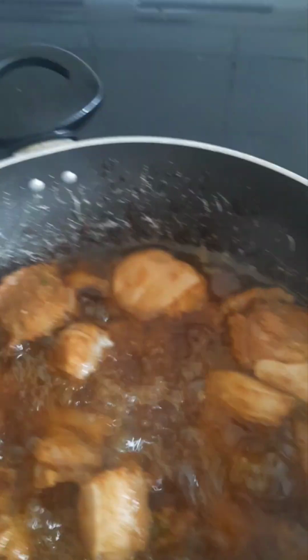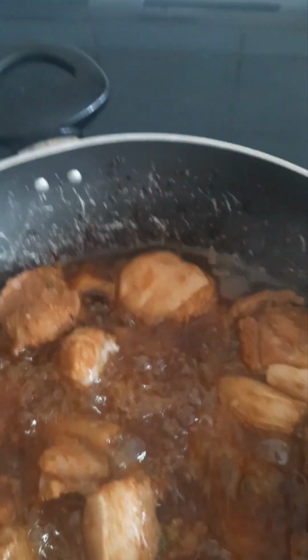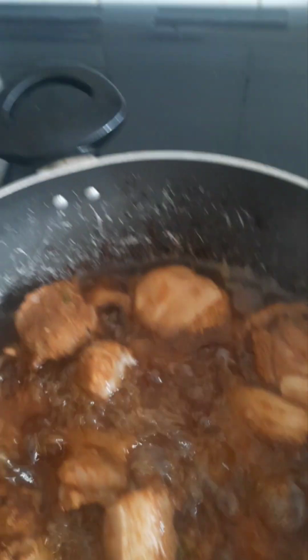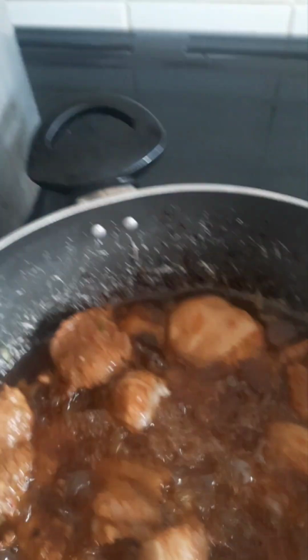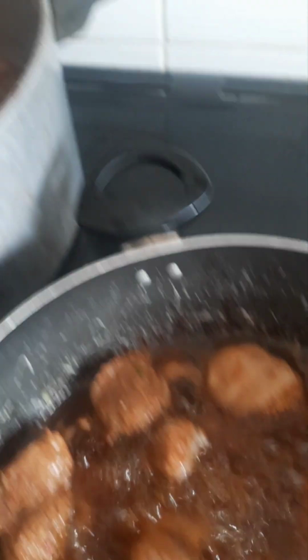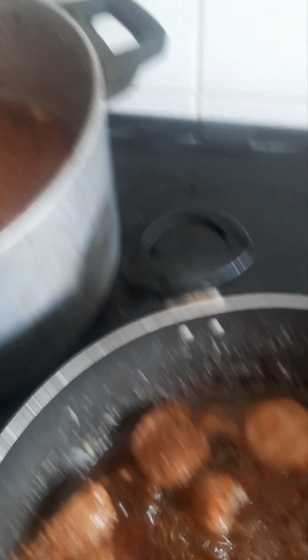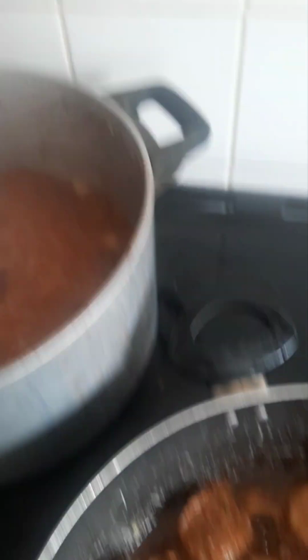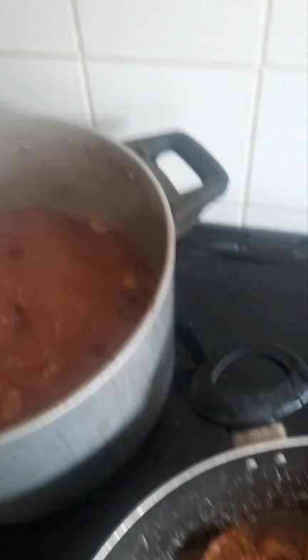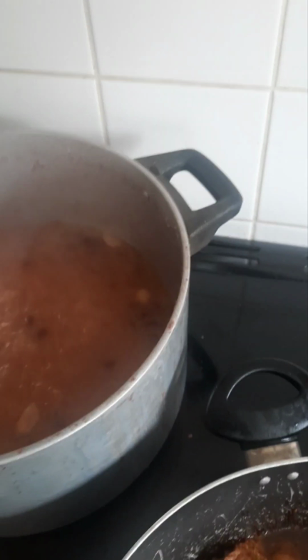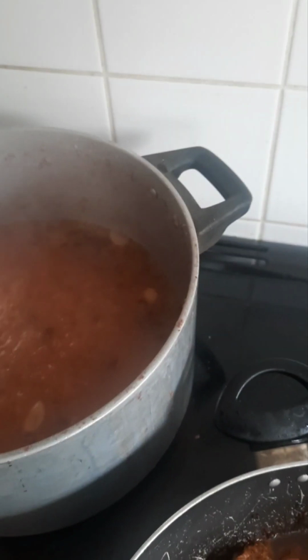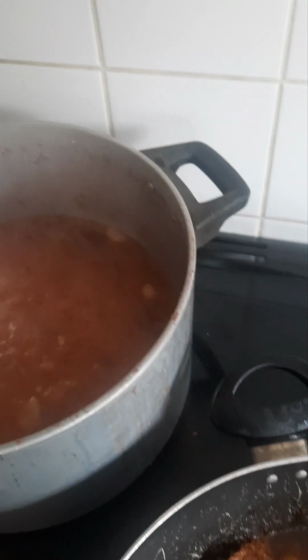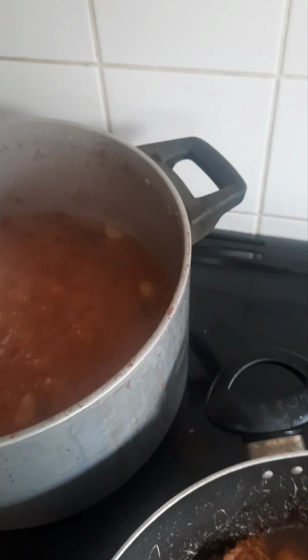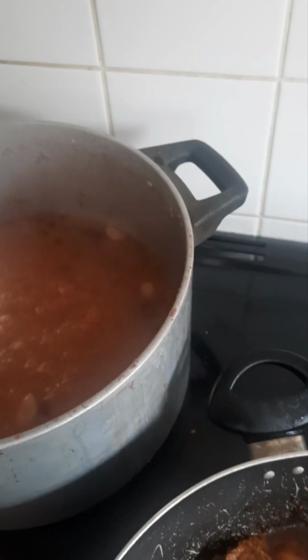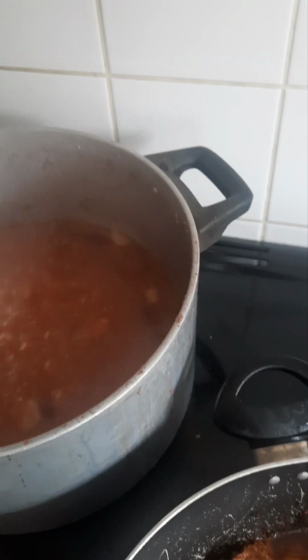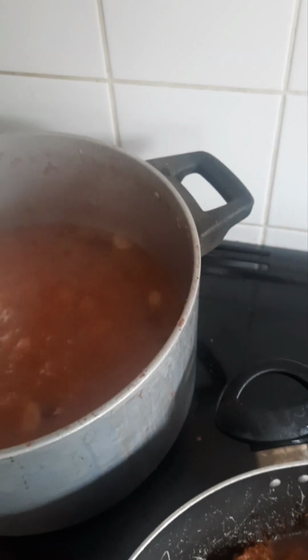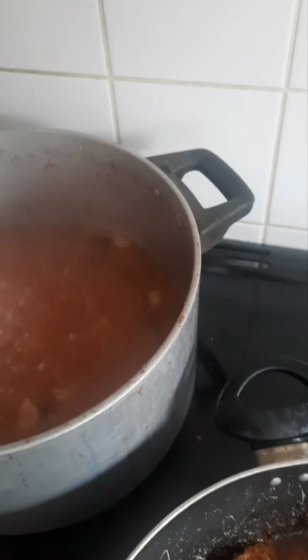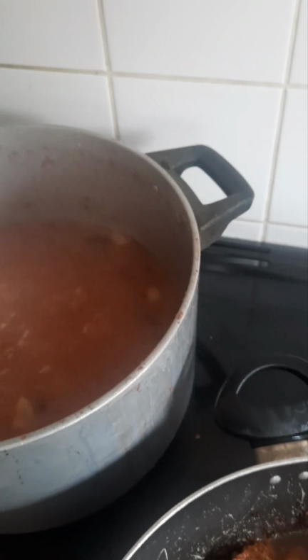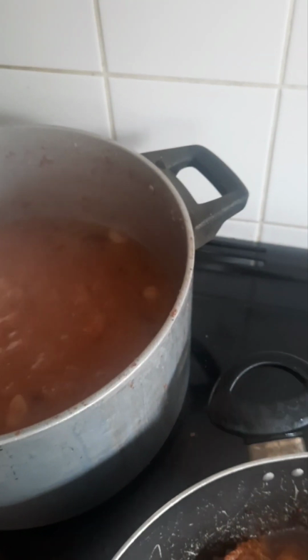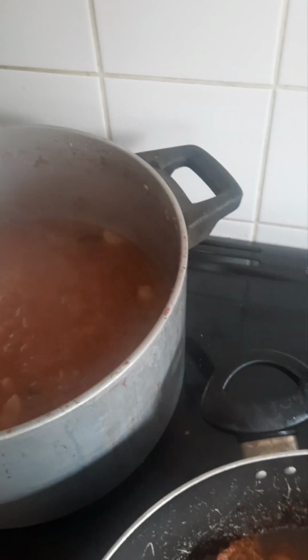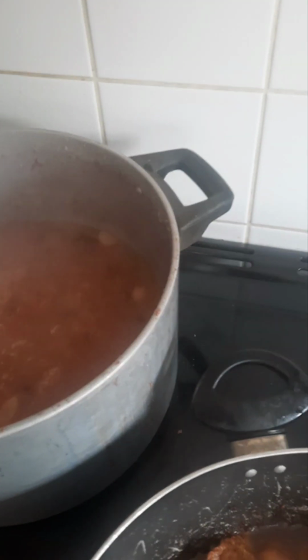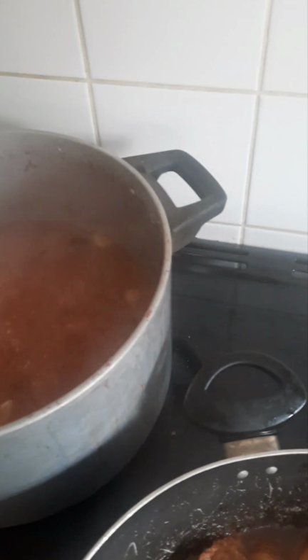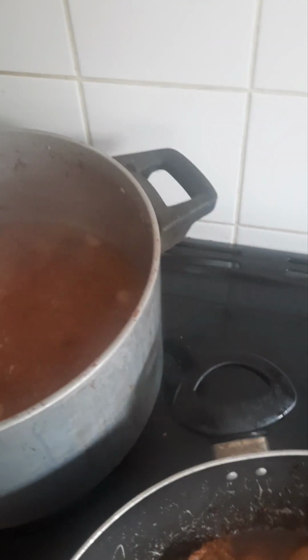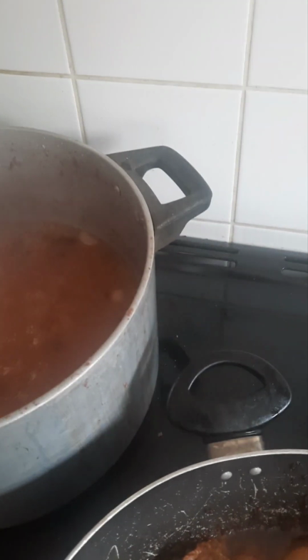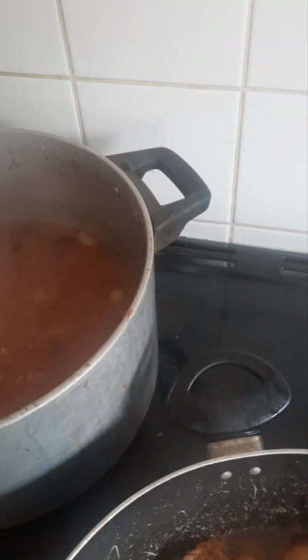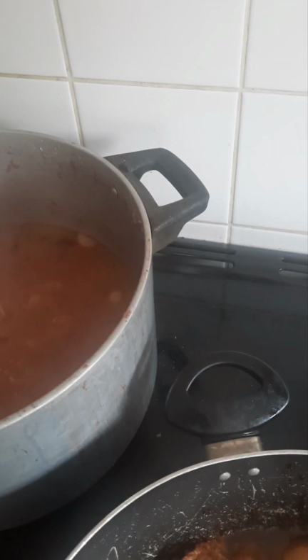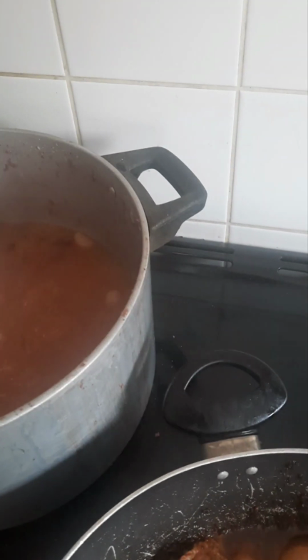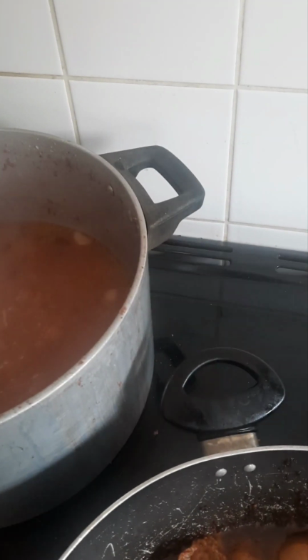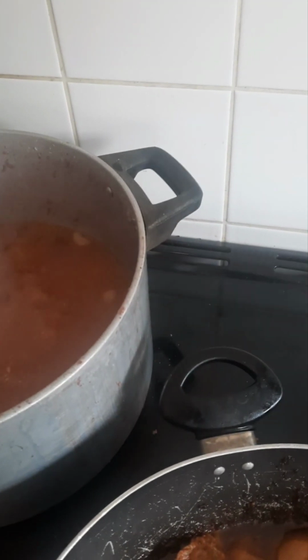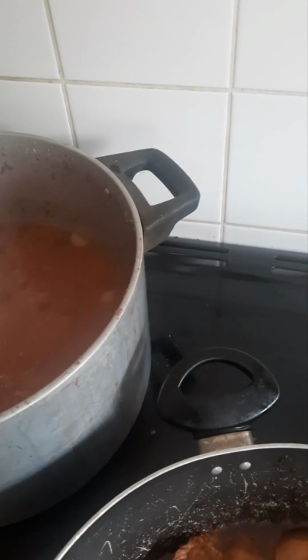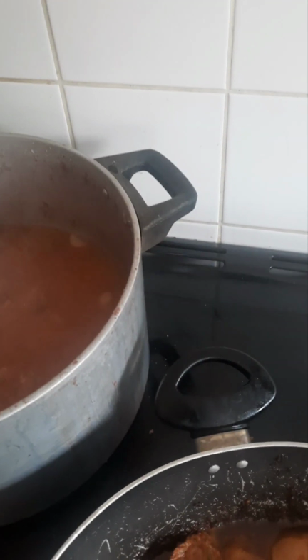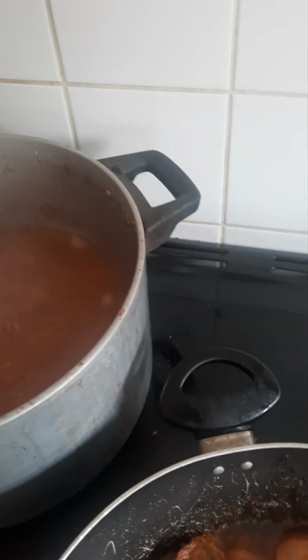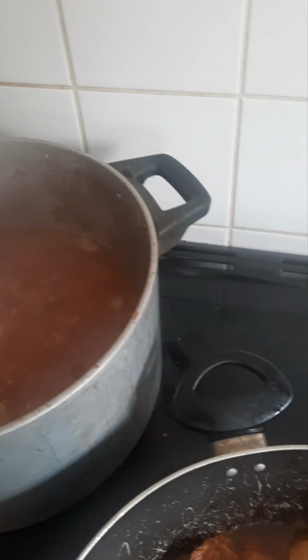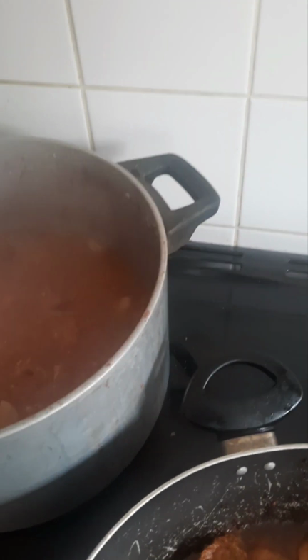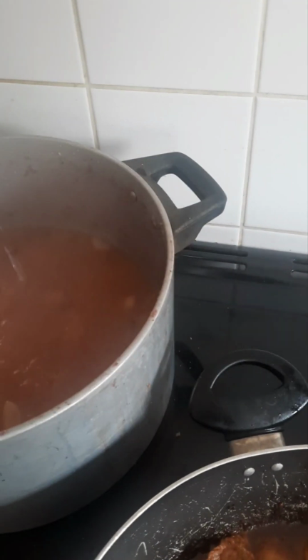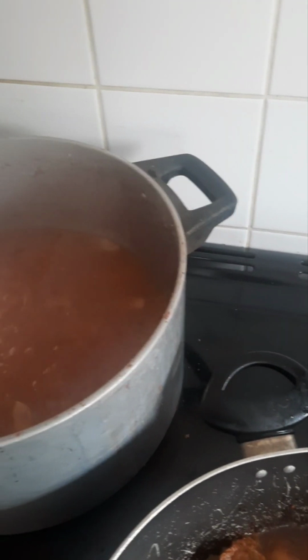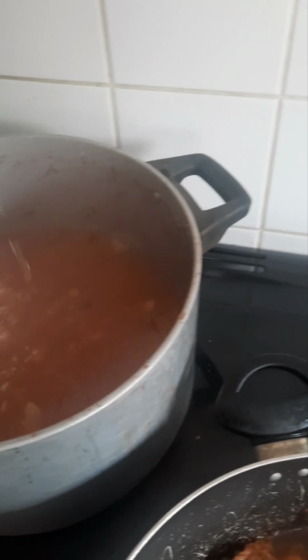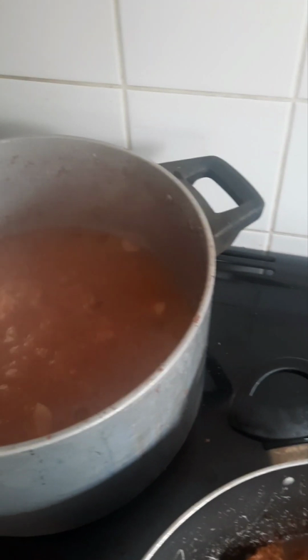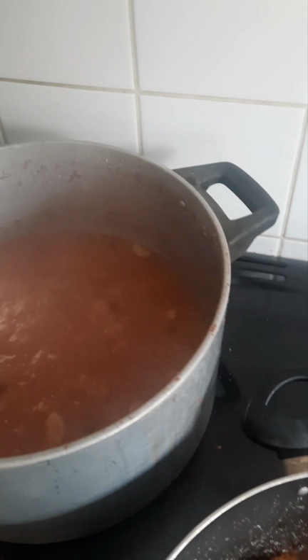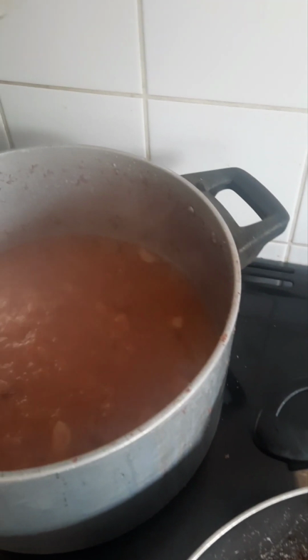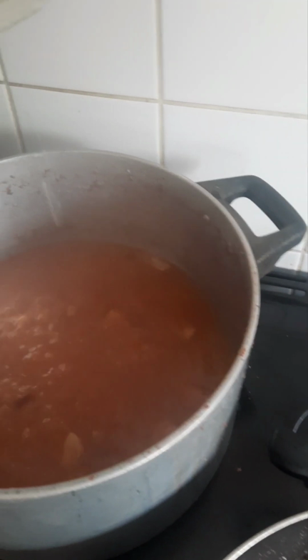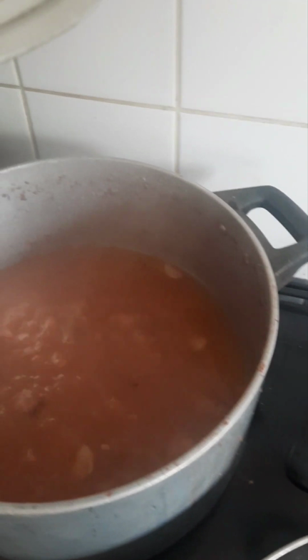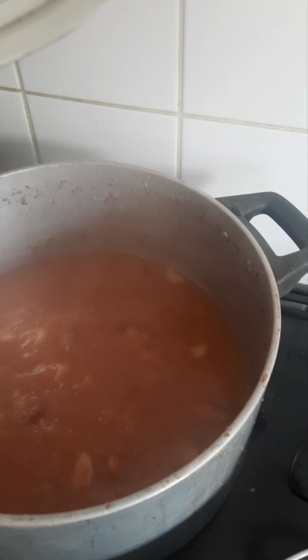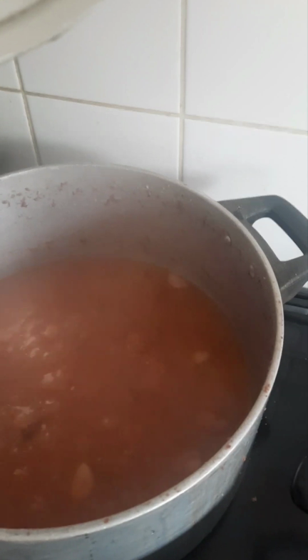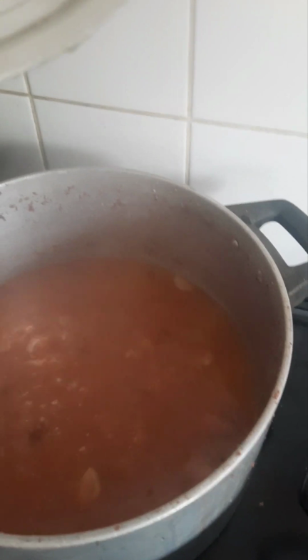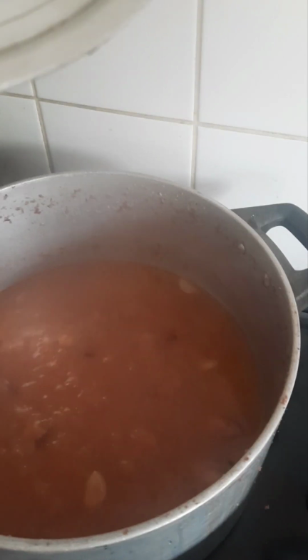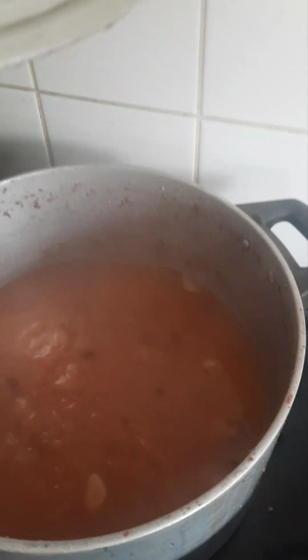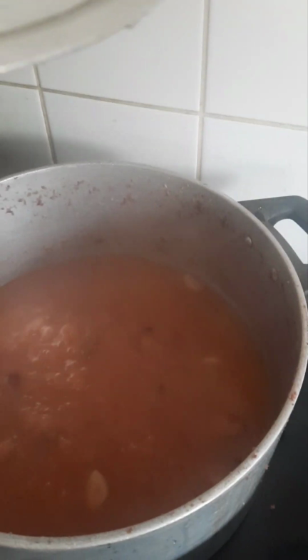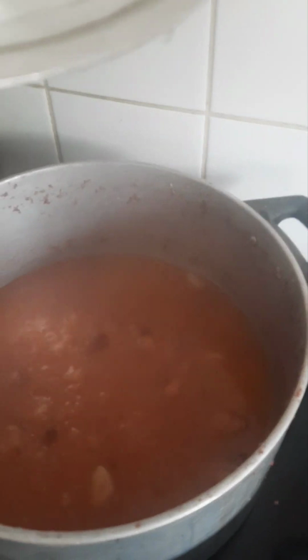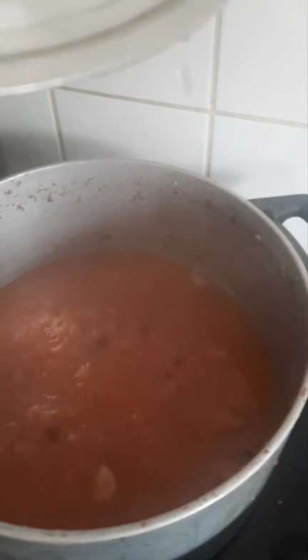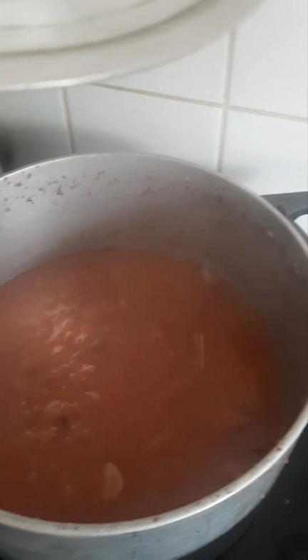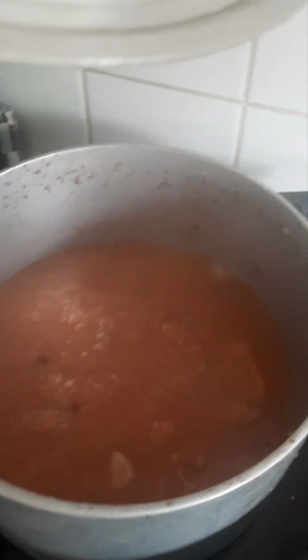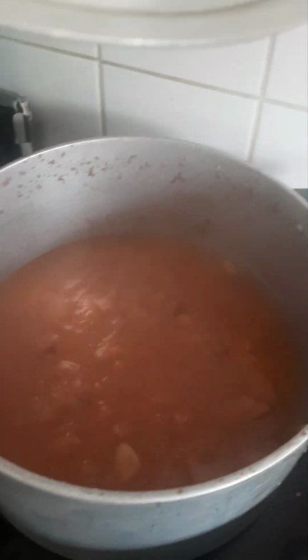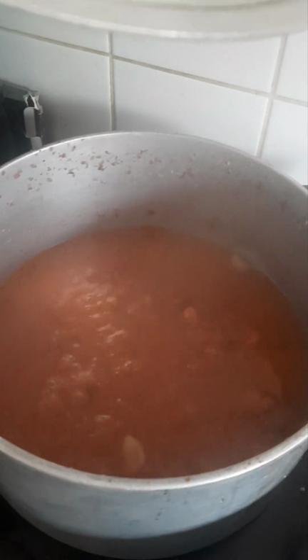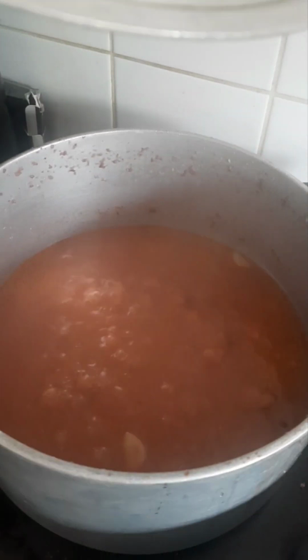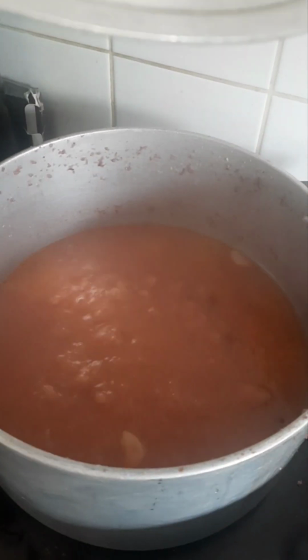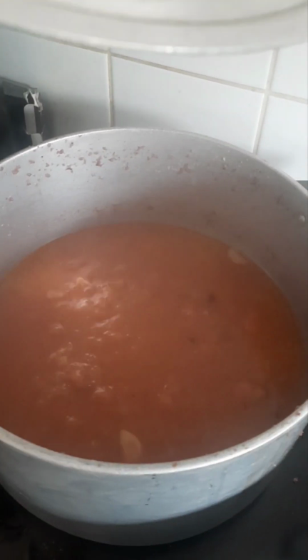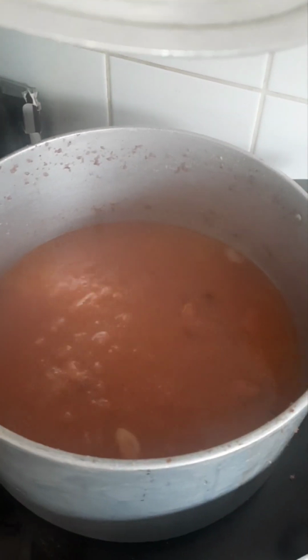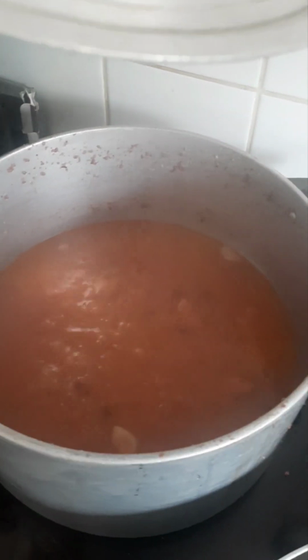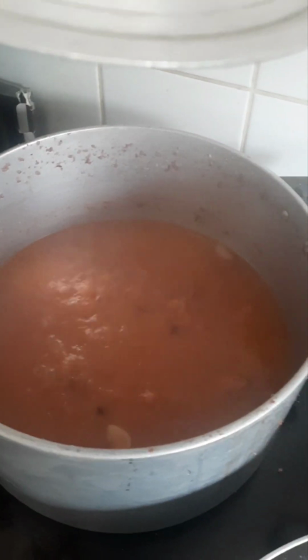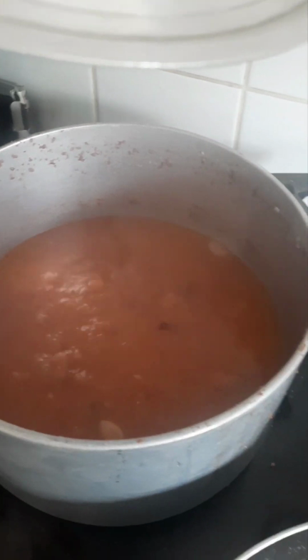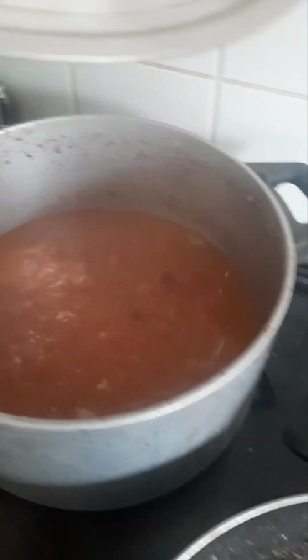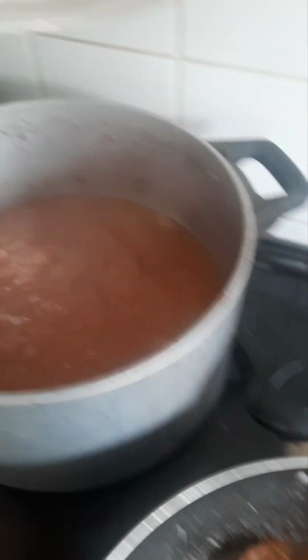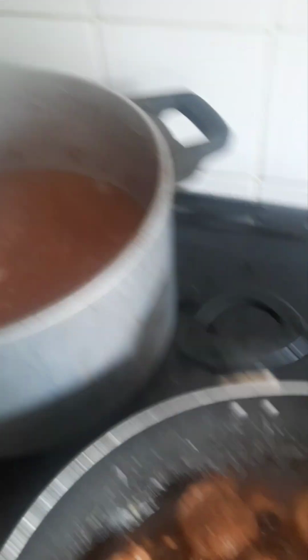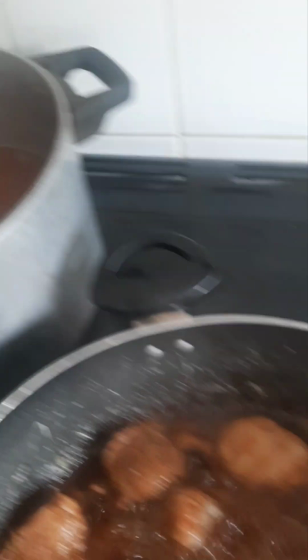We're going to cook some rice and peas. I'm going to simmer the peas right there before putting the rice in.